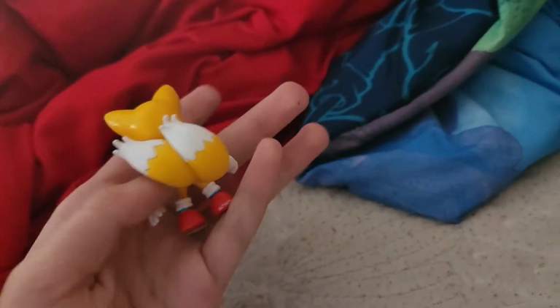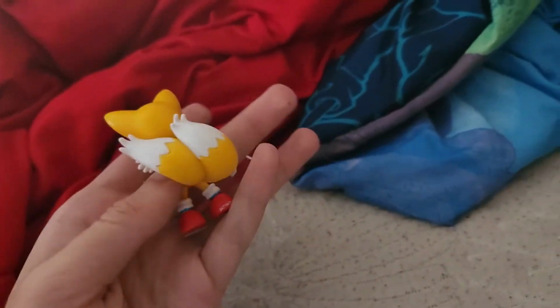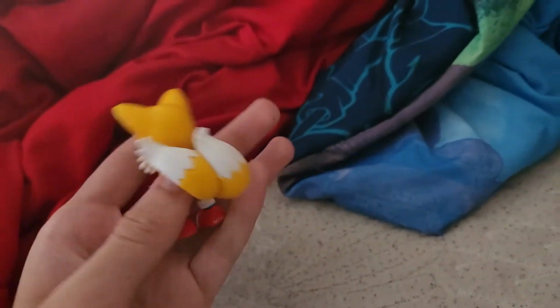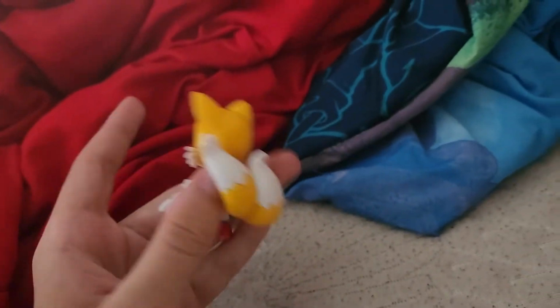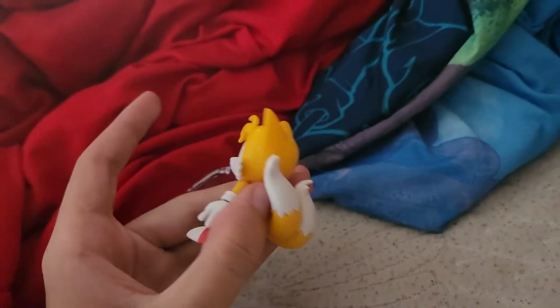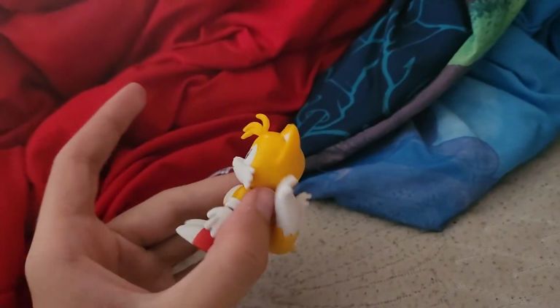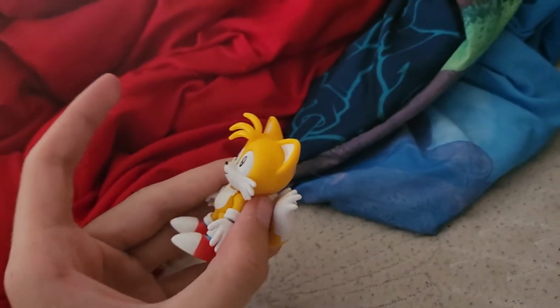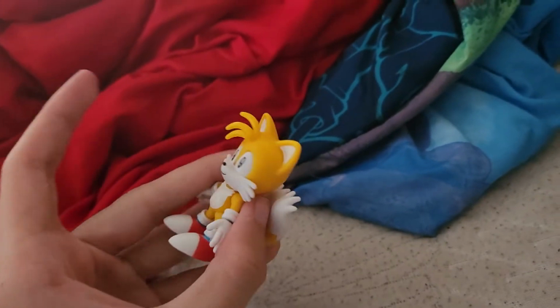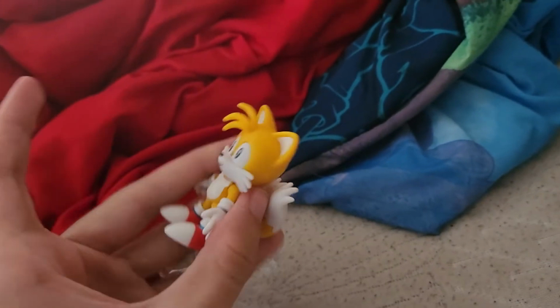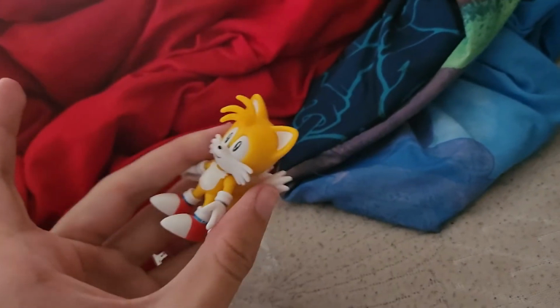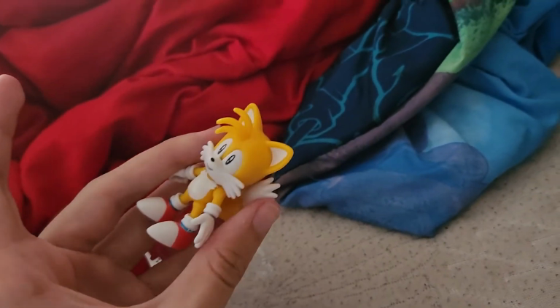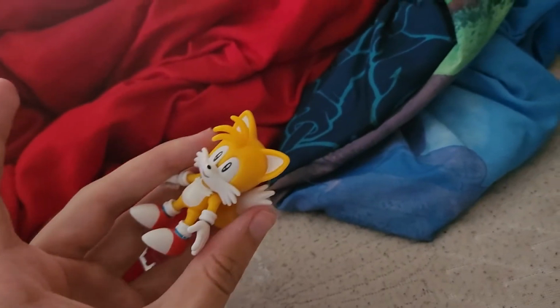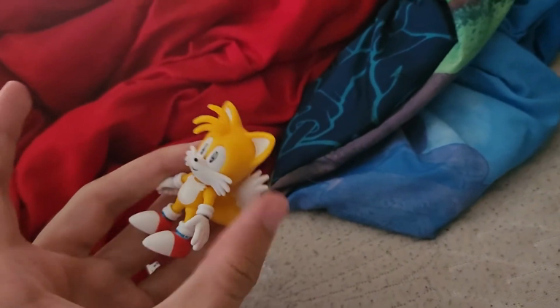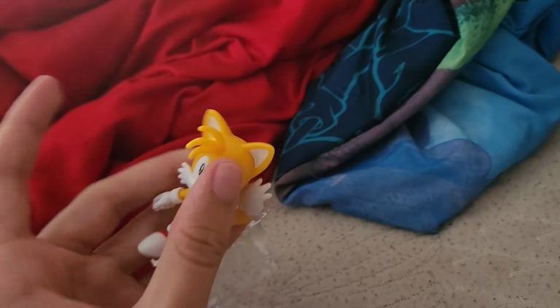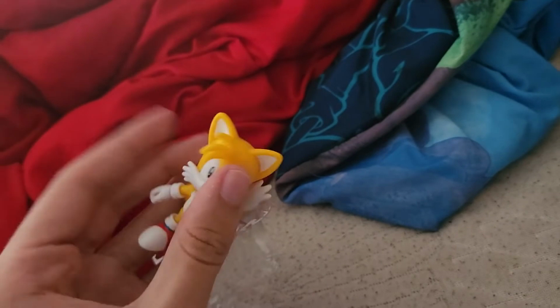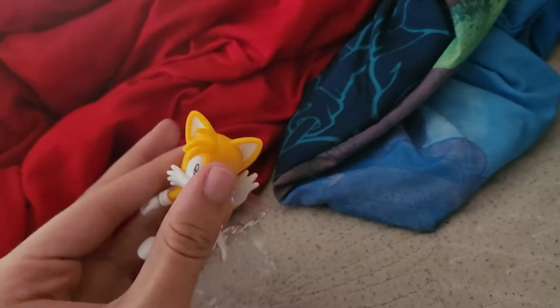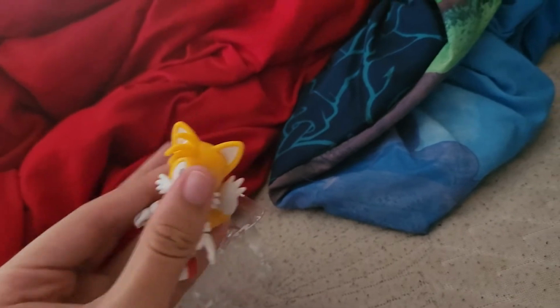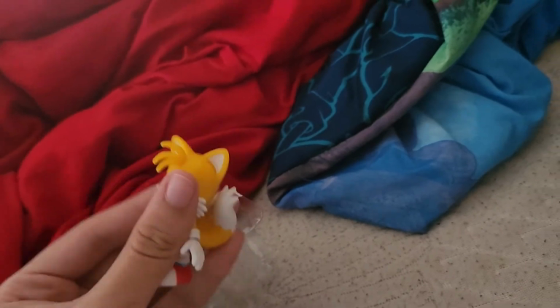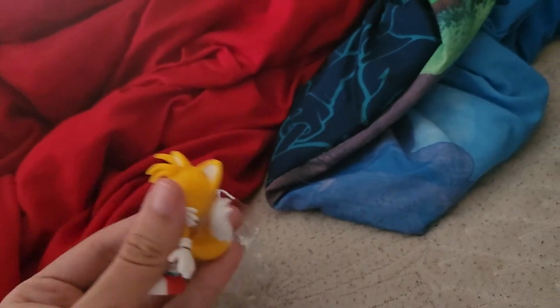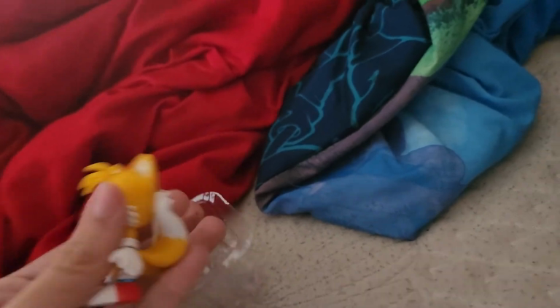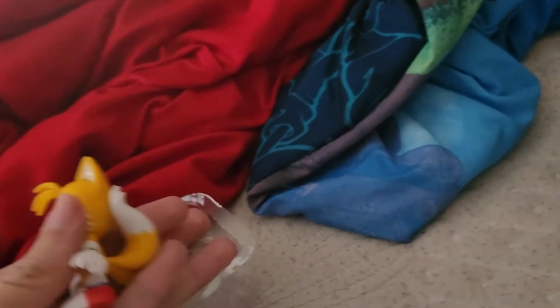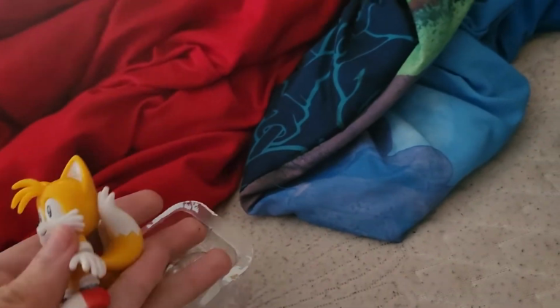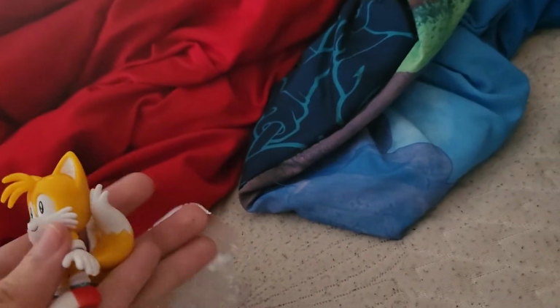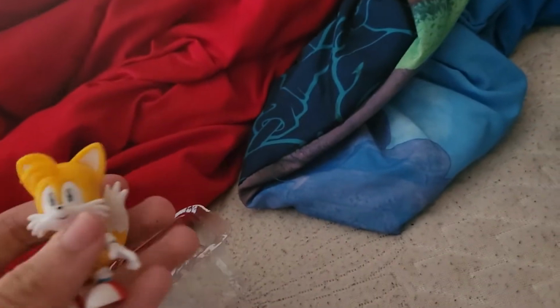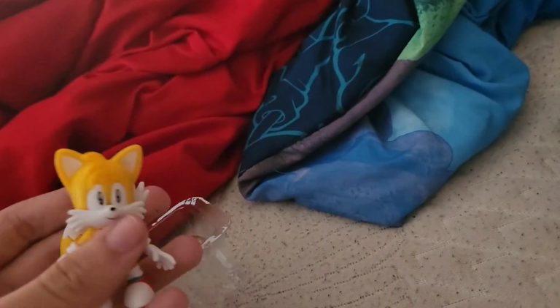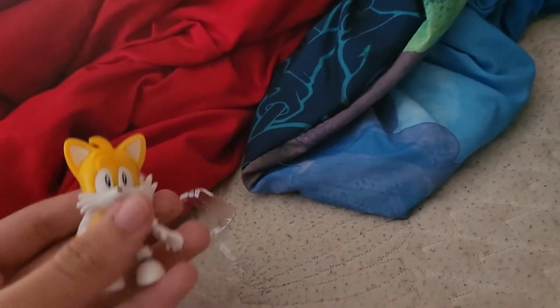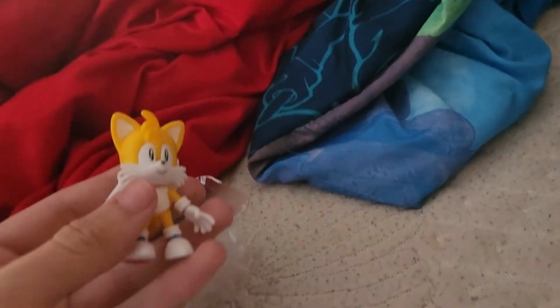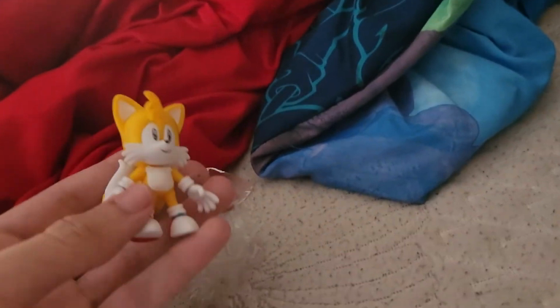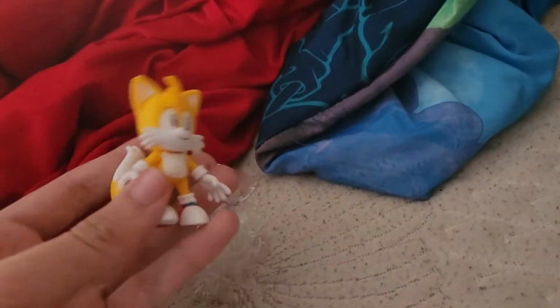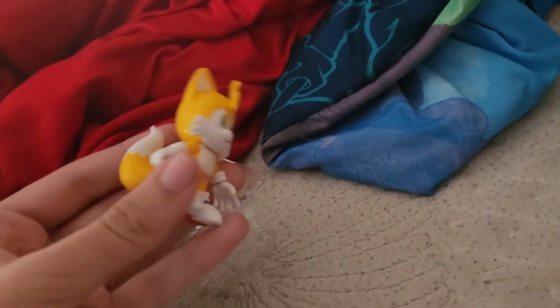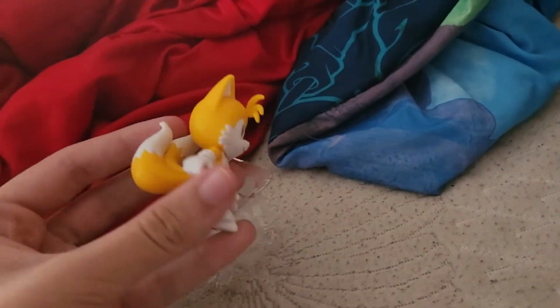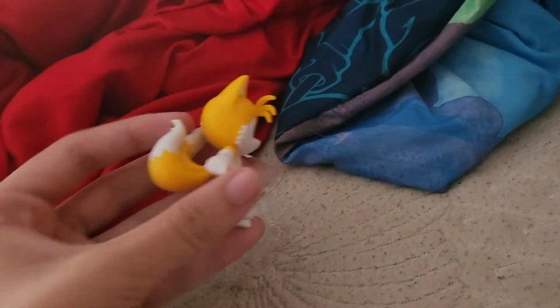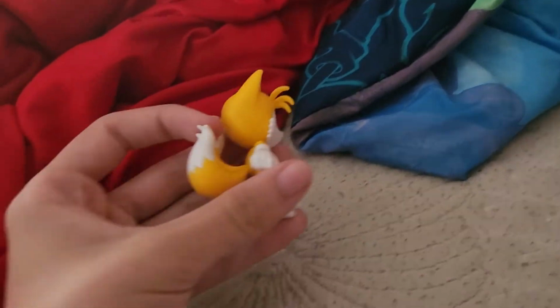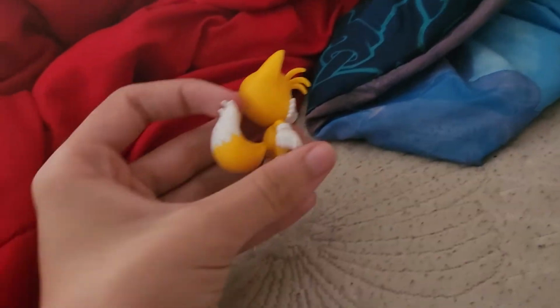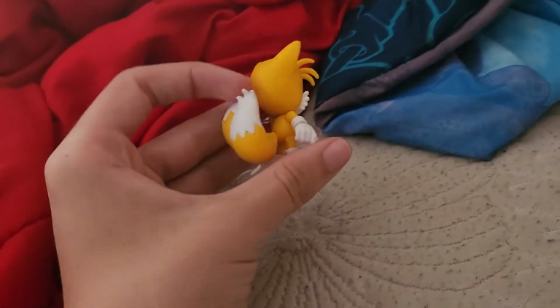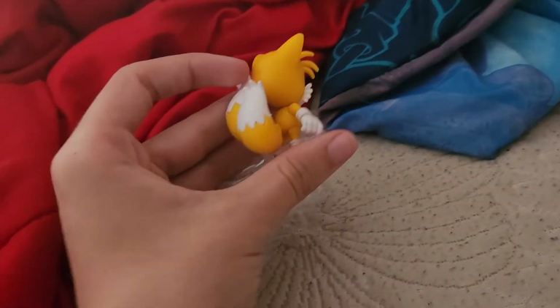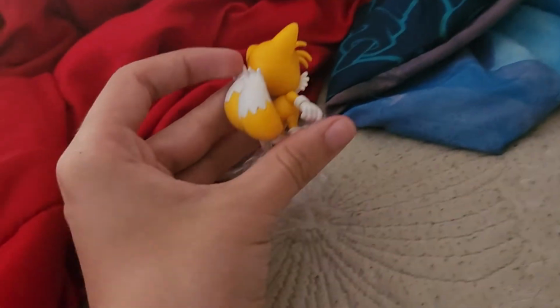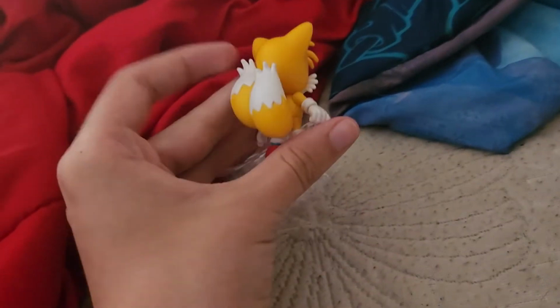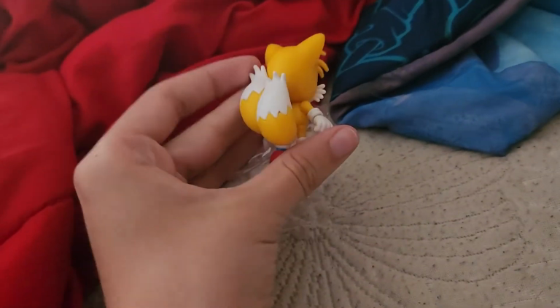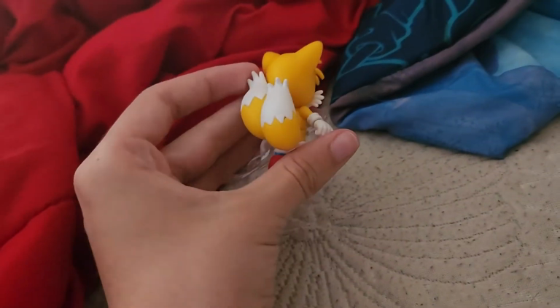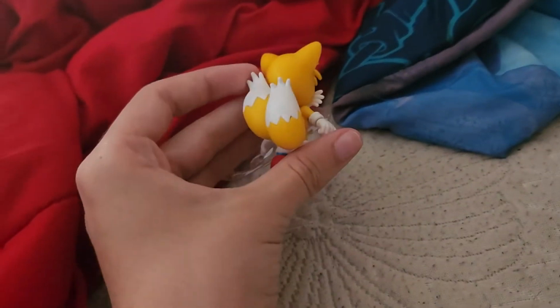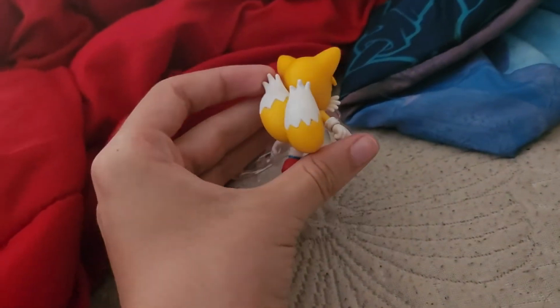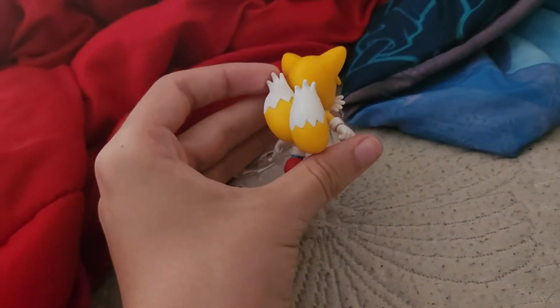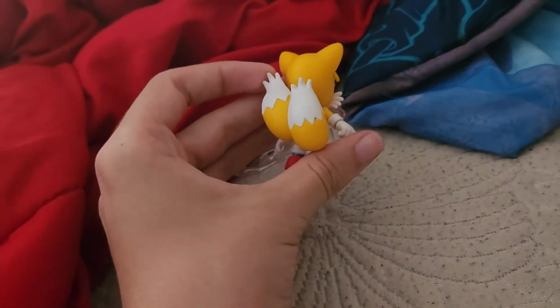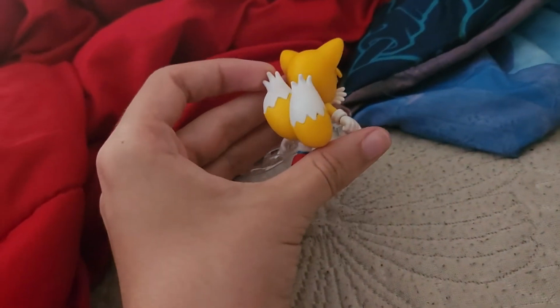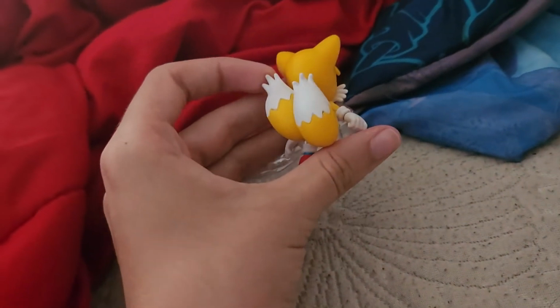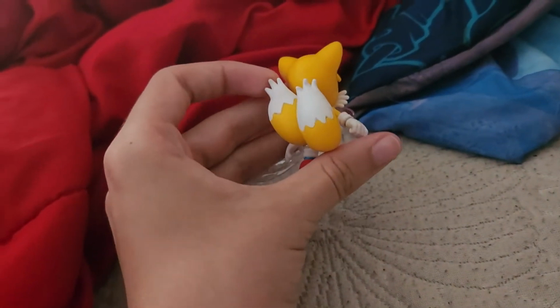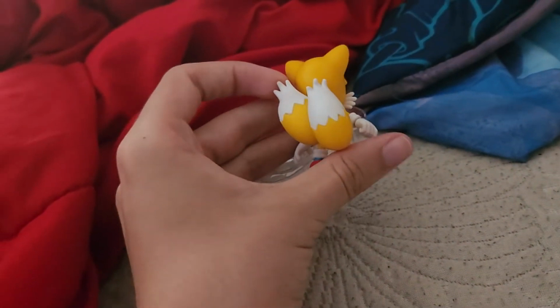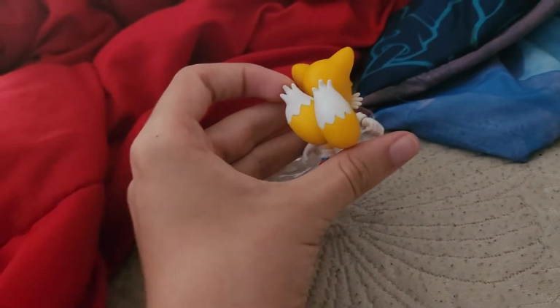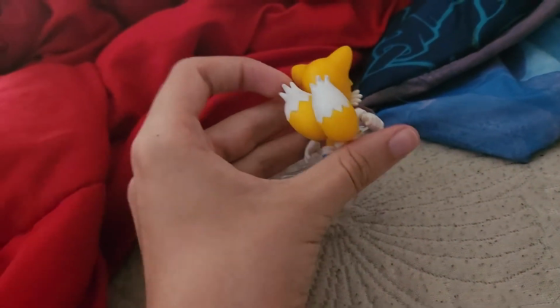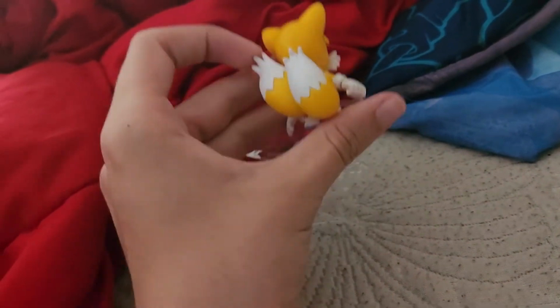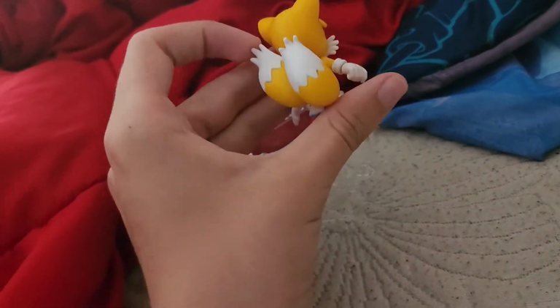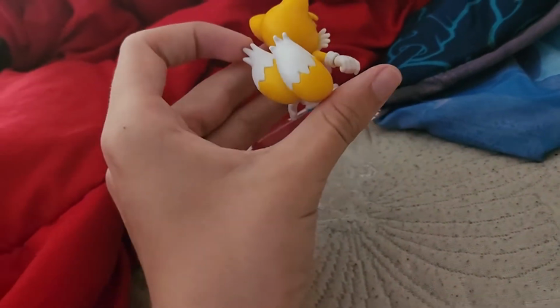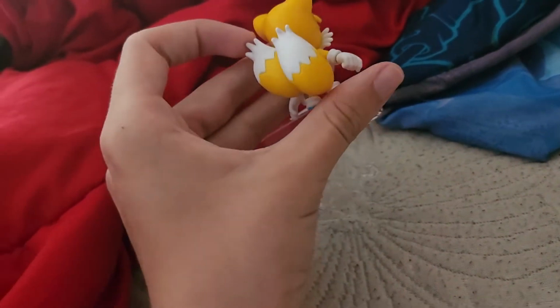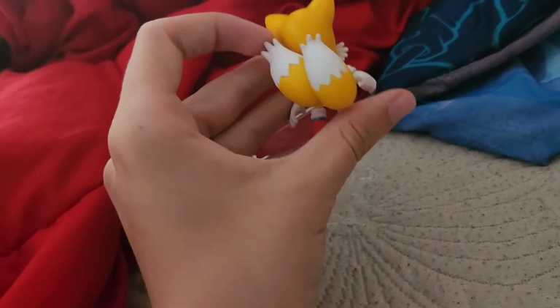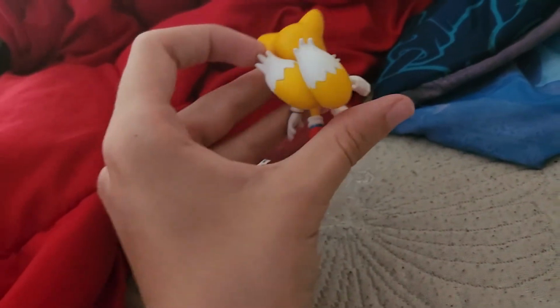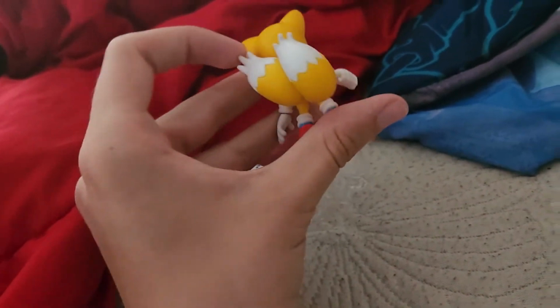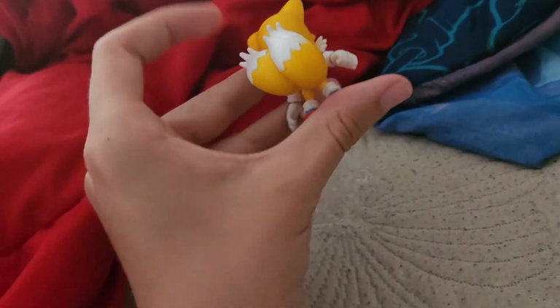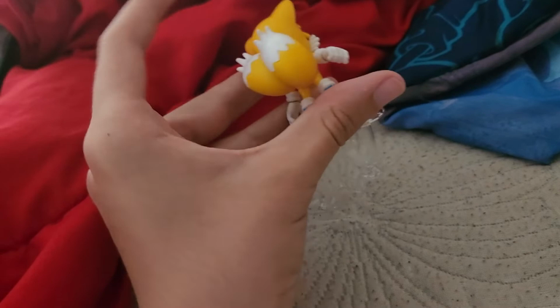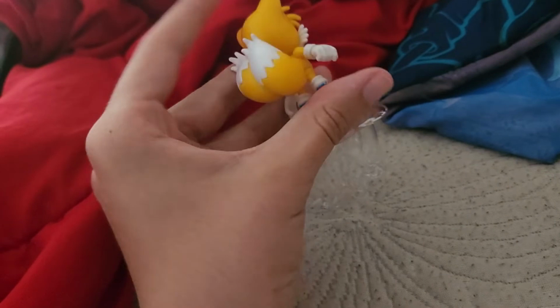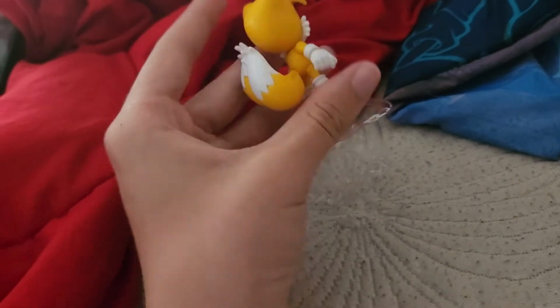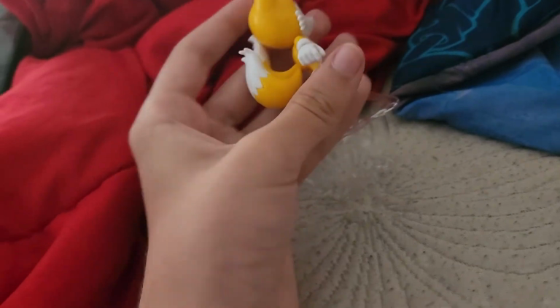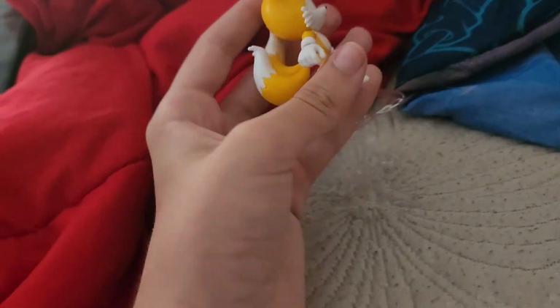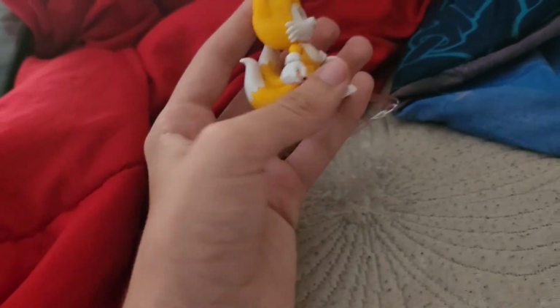What do you think? I love the texture of this. It really looks great in my Sonic collection.